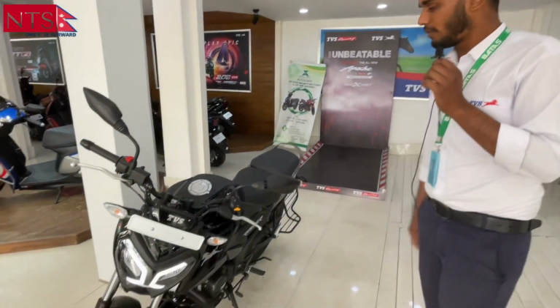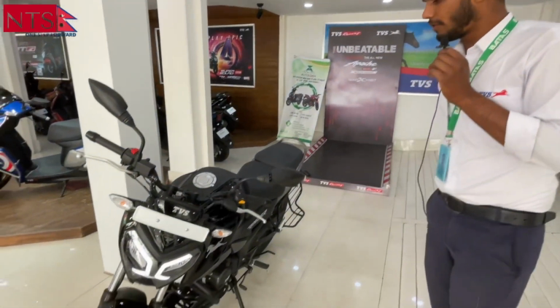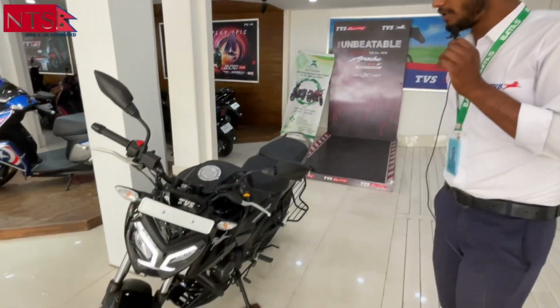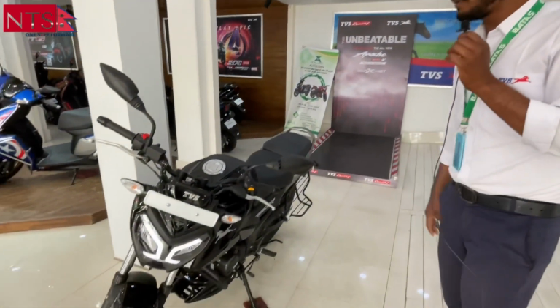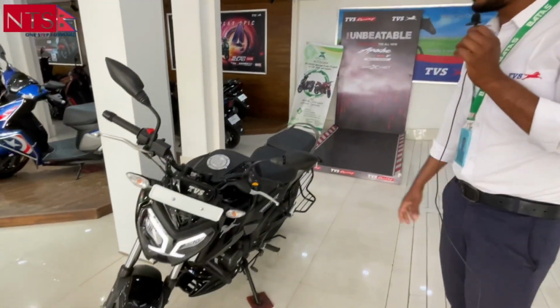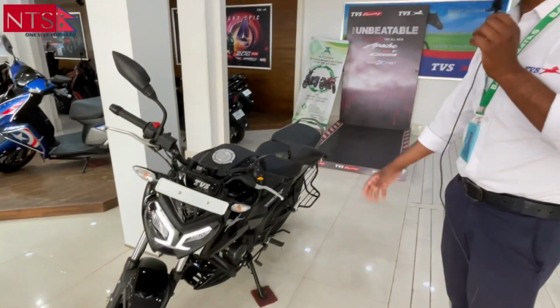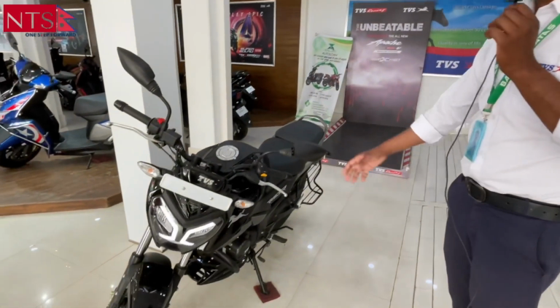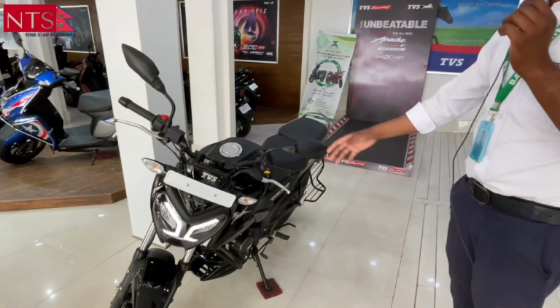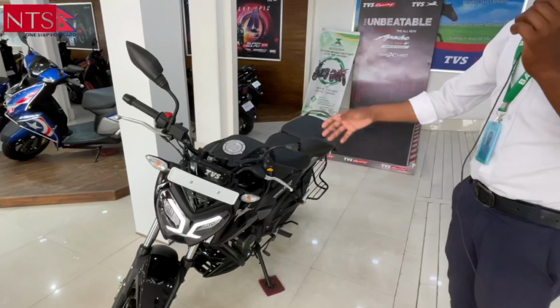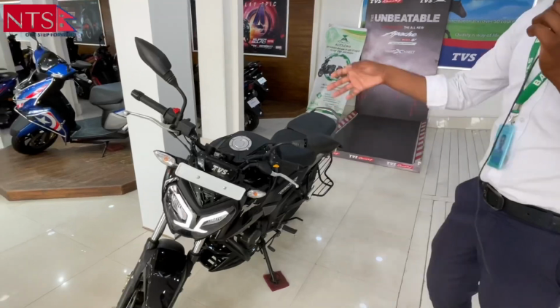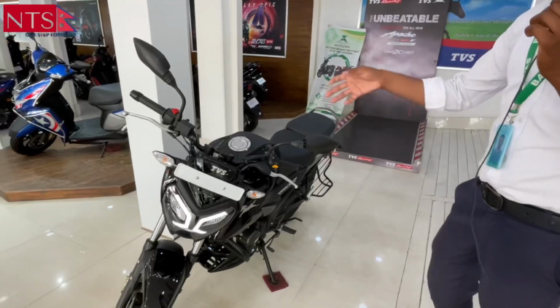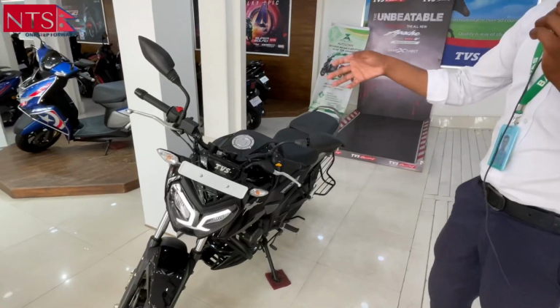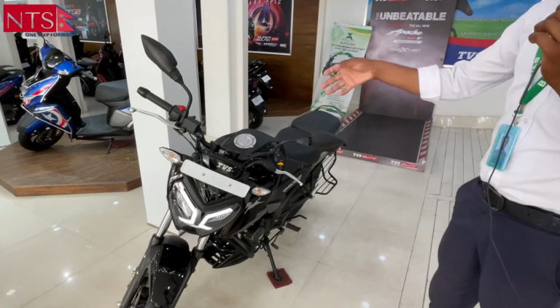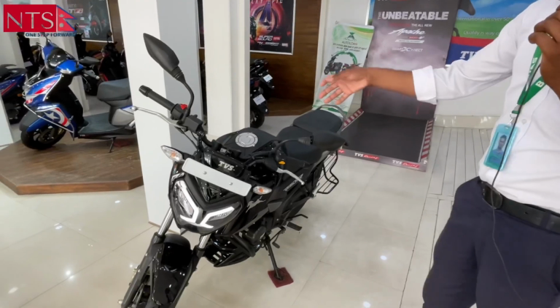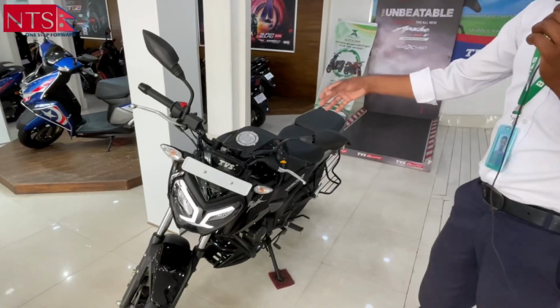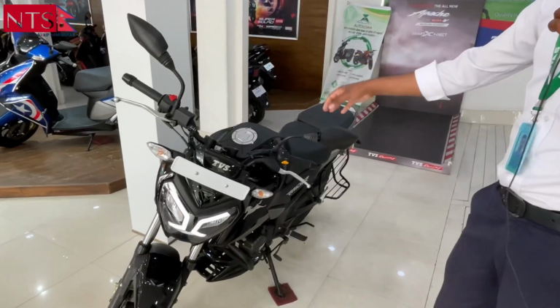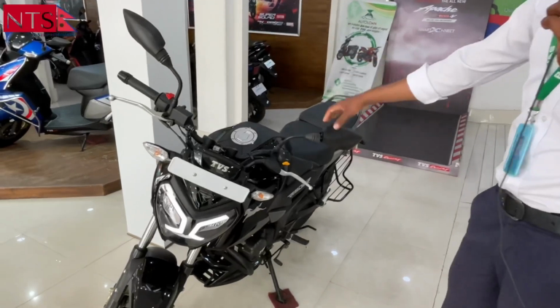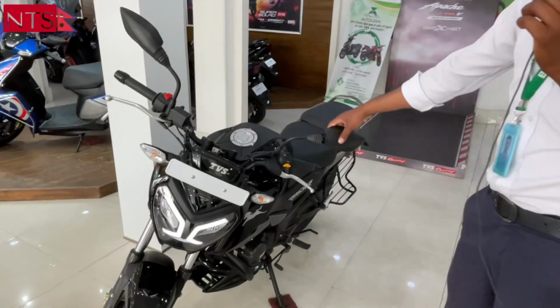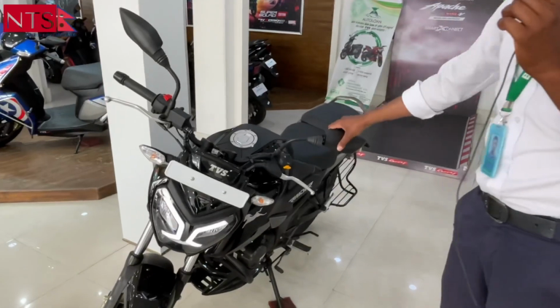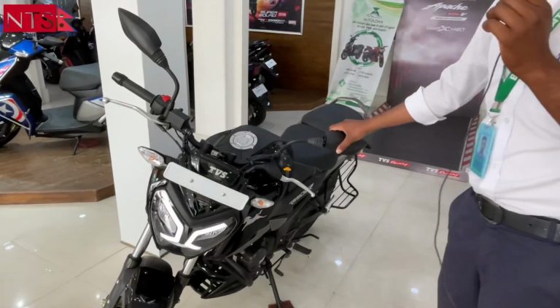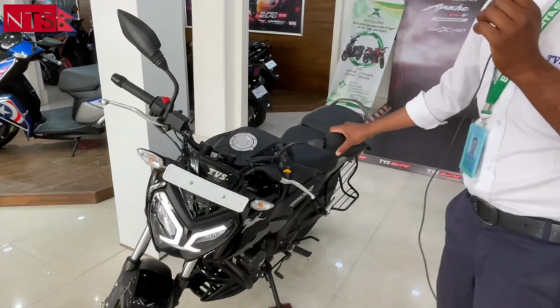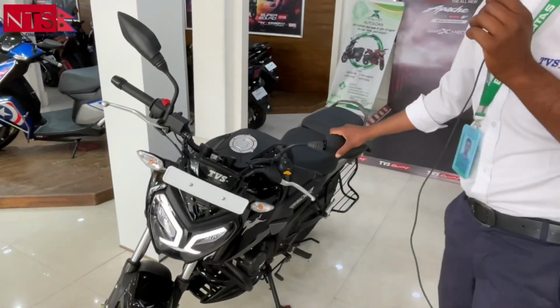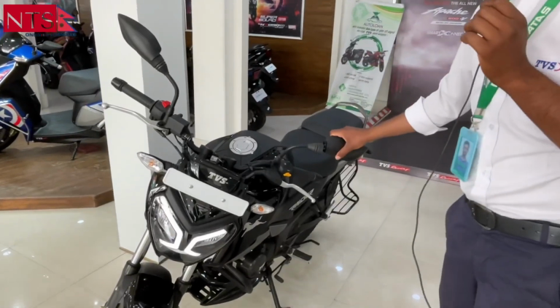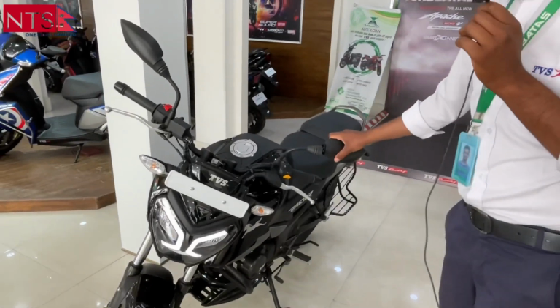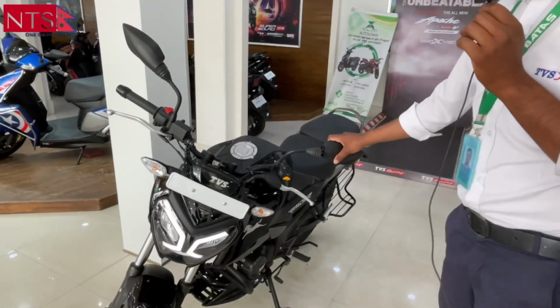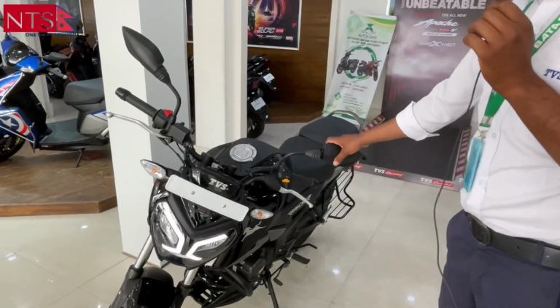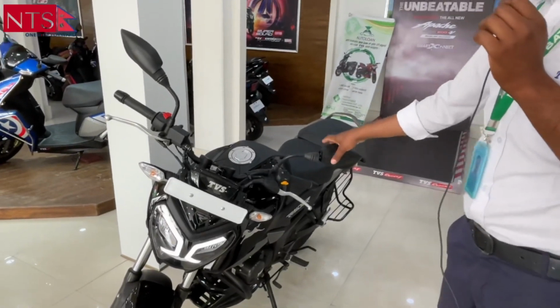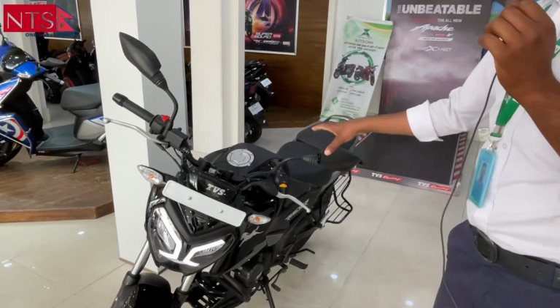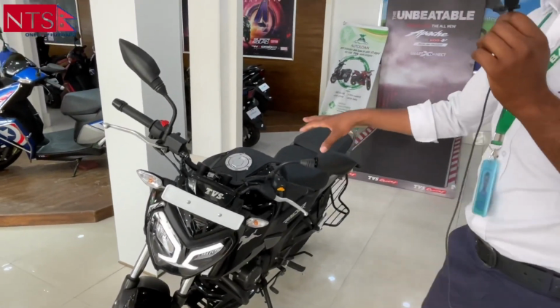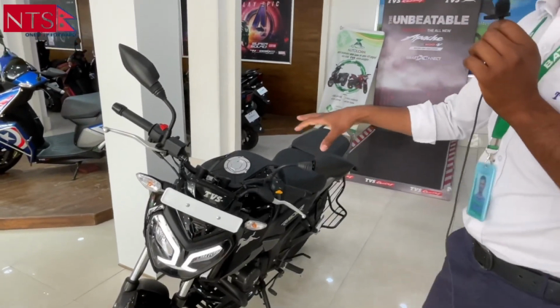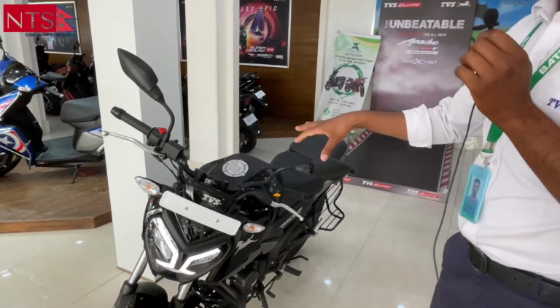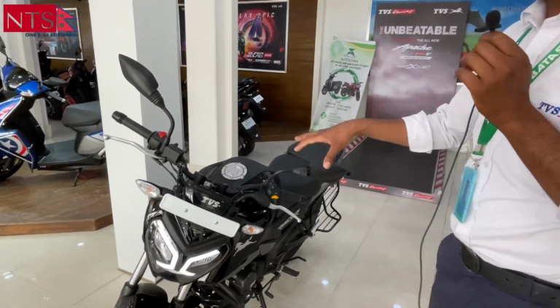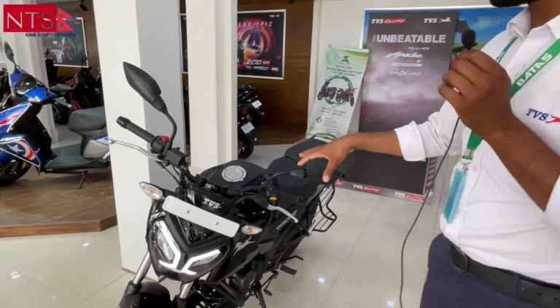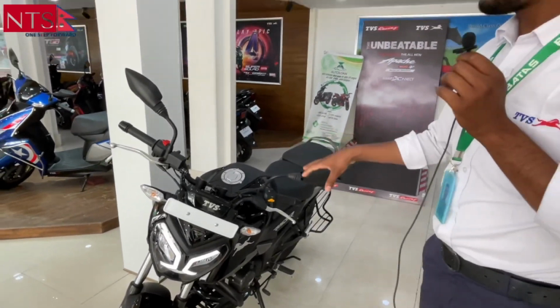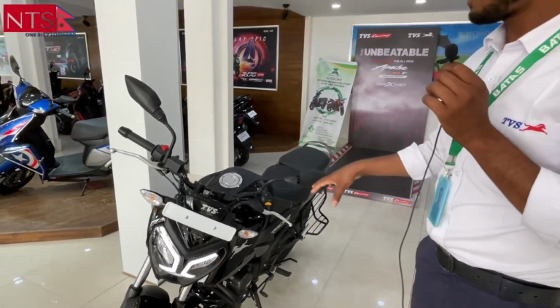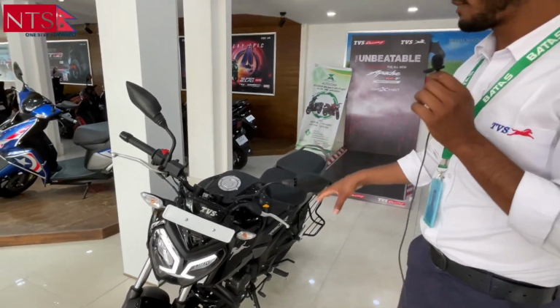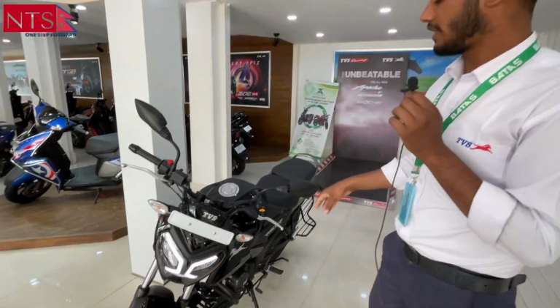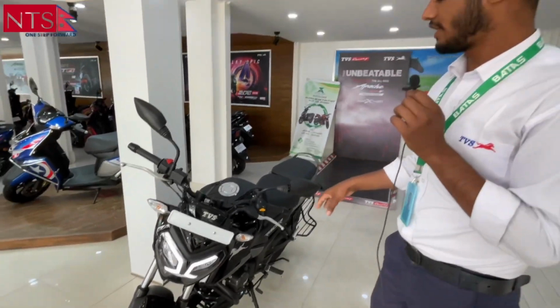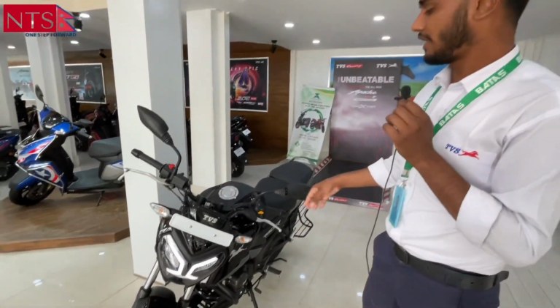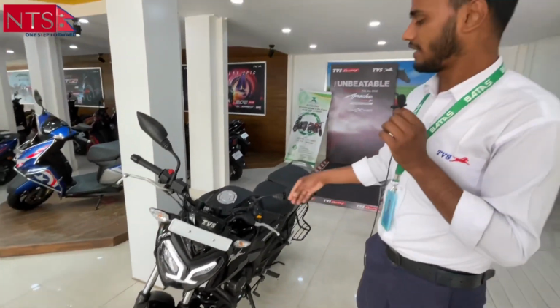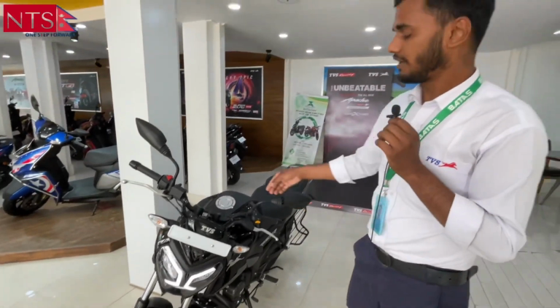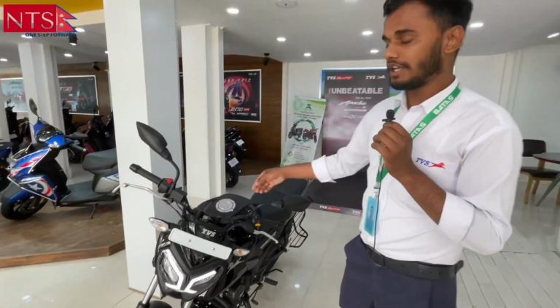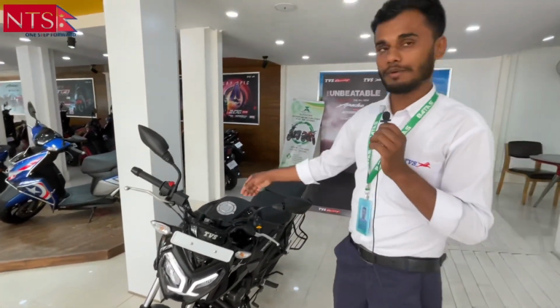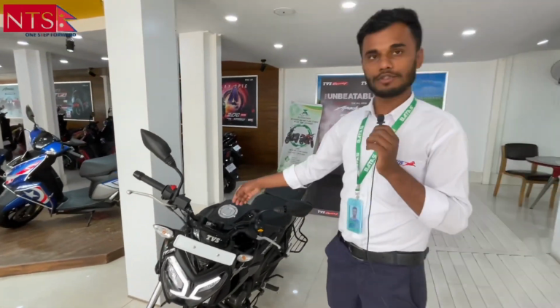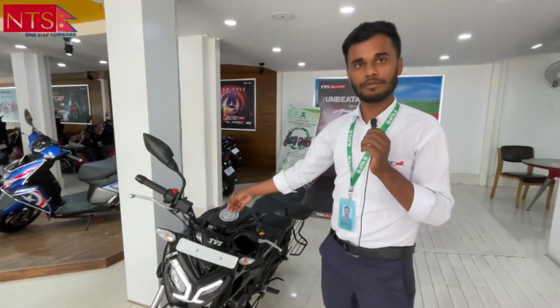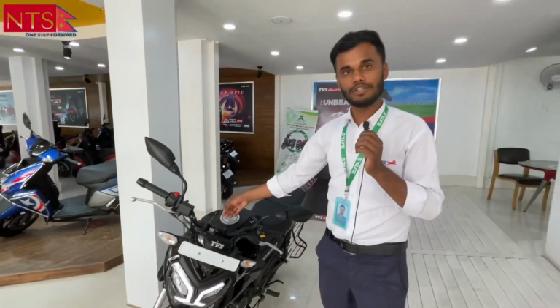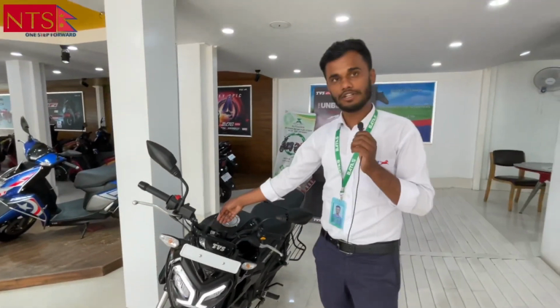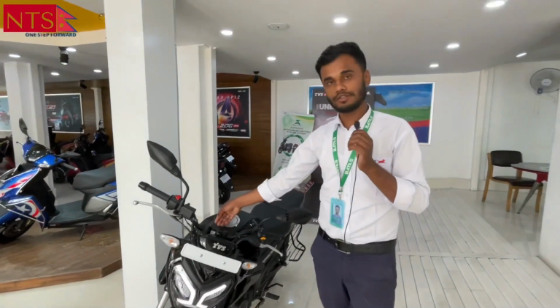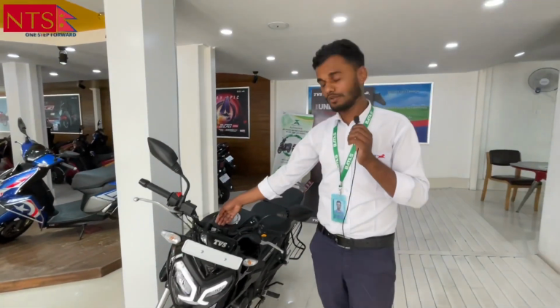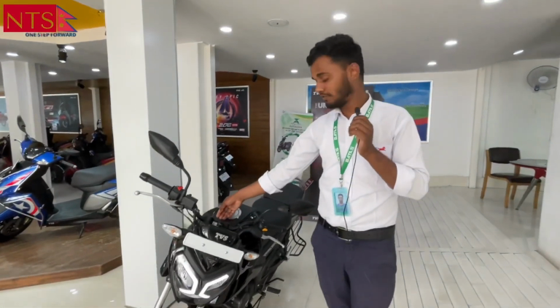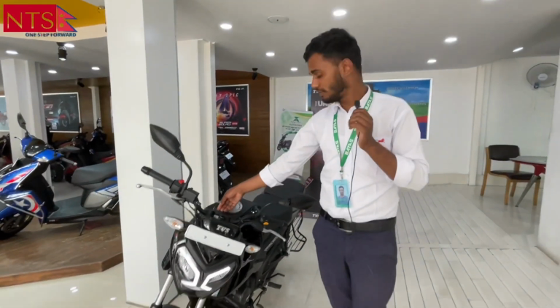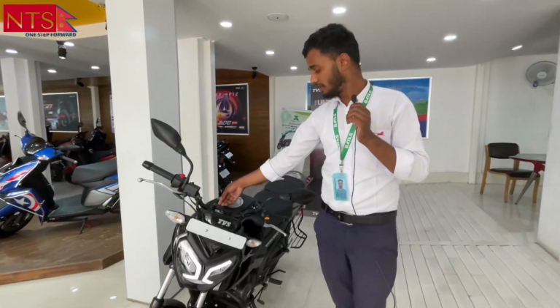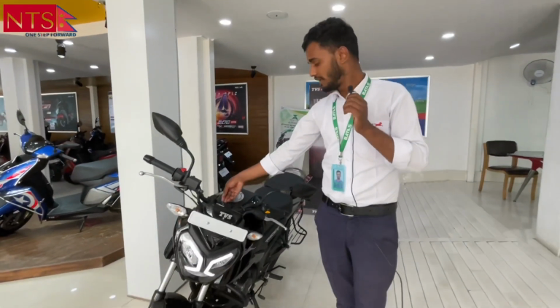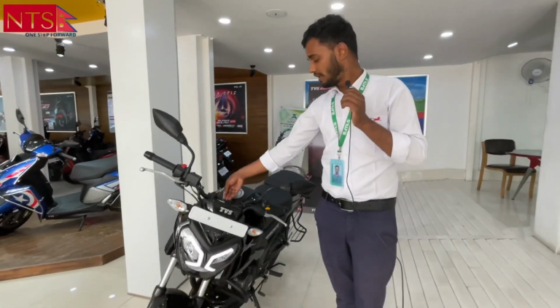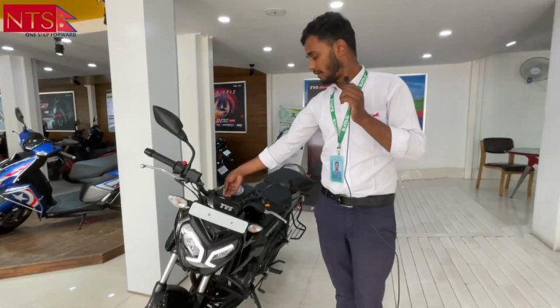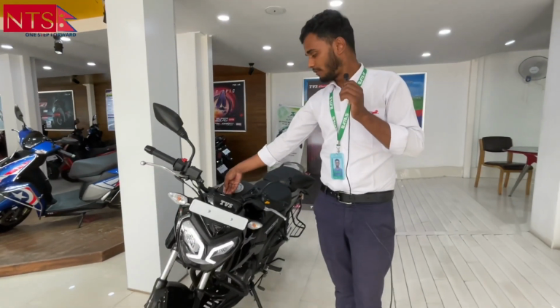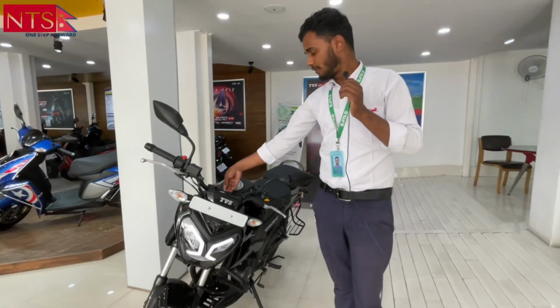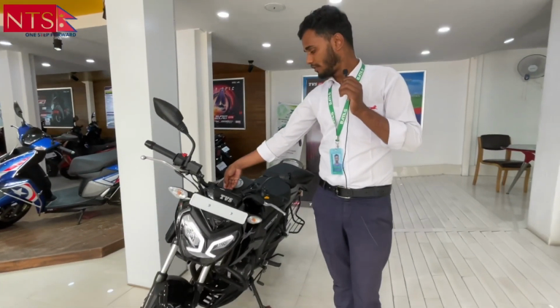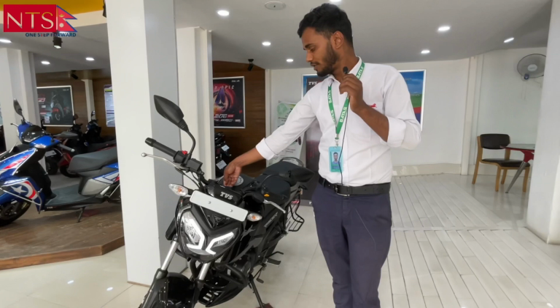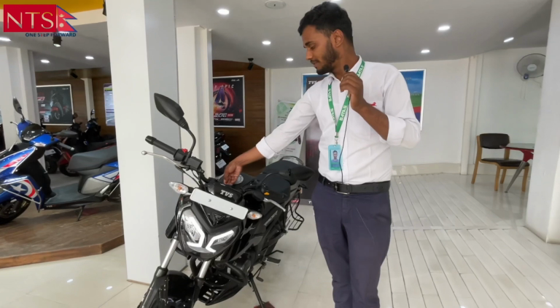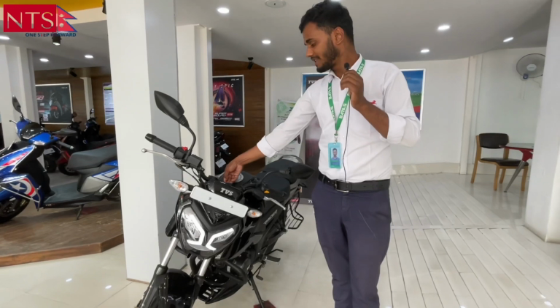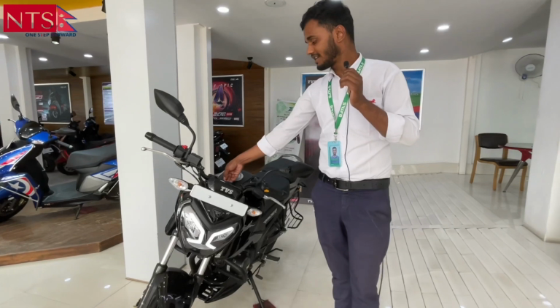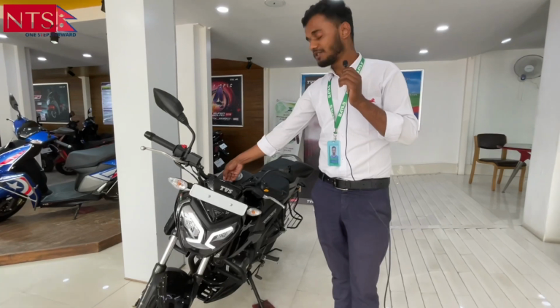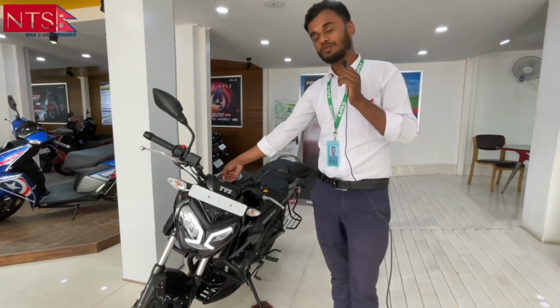The looks of the lights are notable. There is a USB charging port.